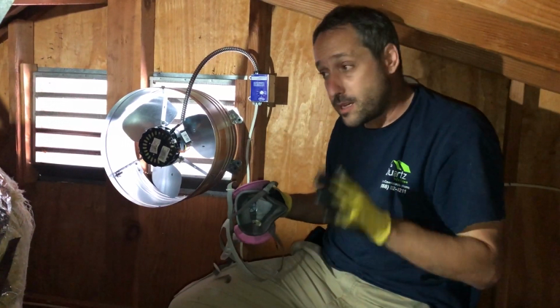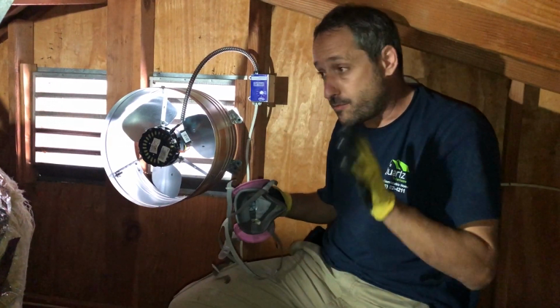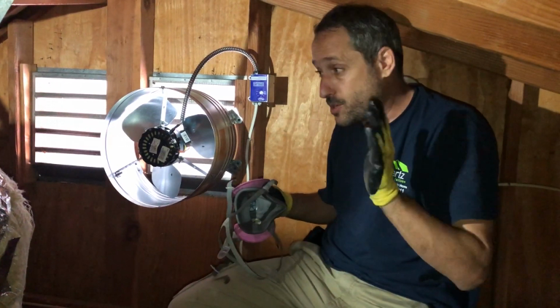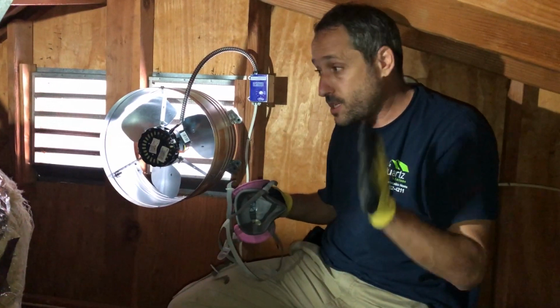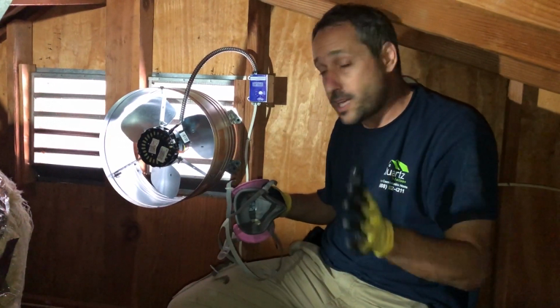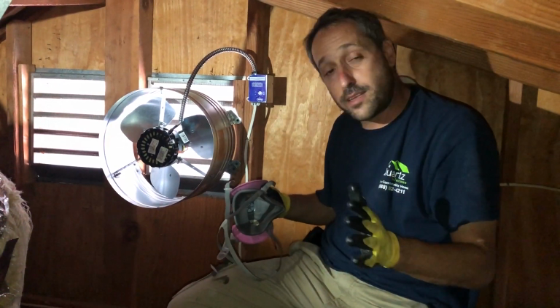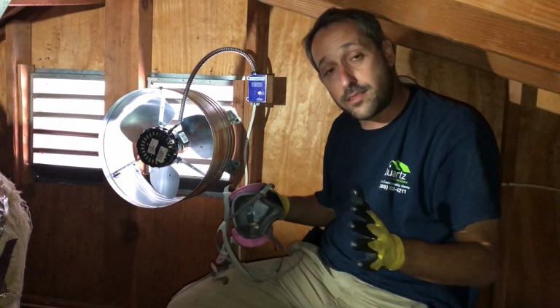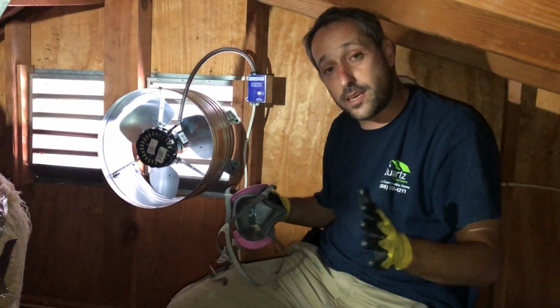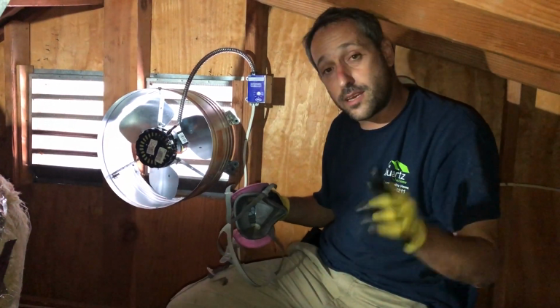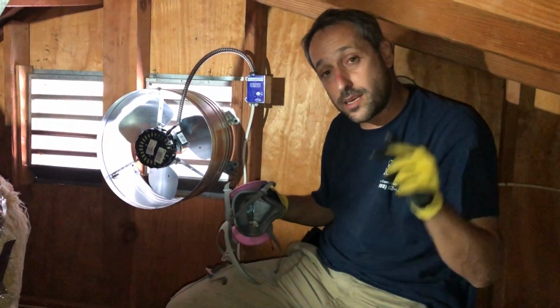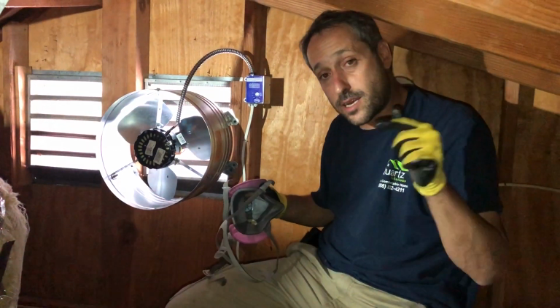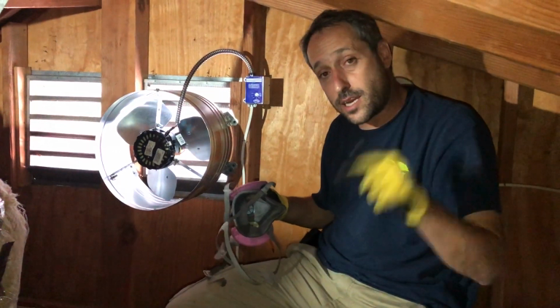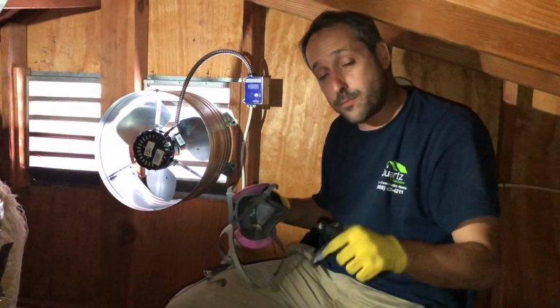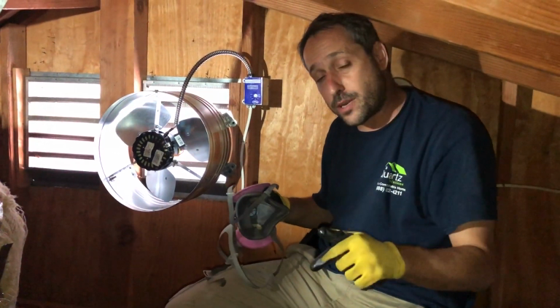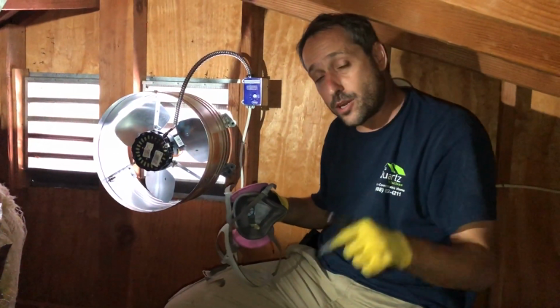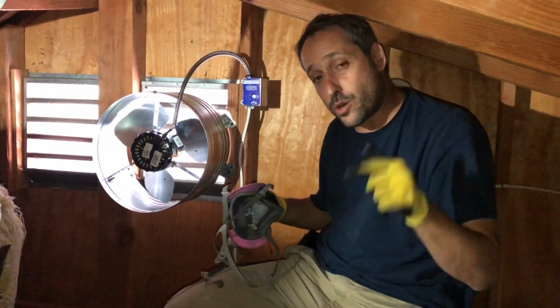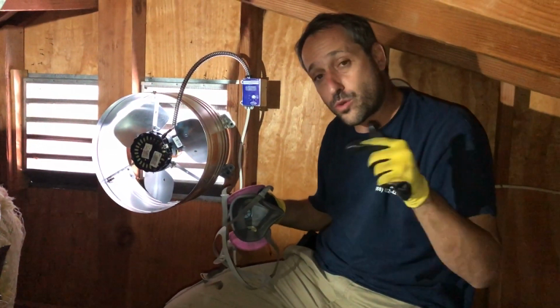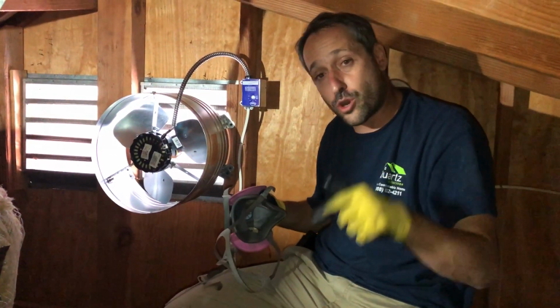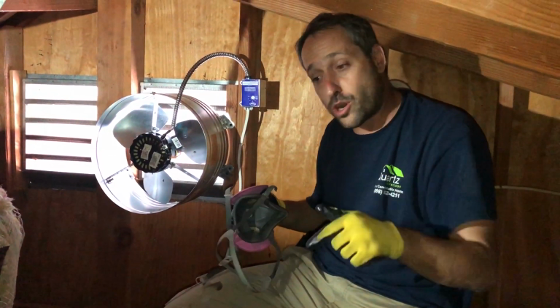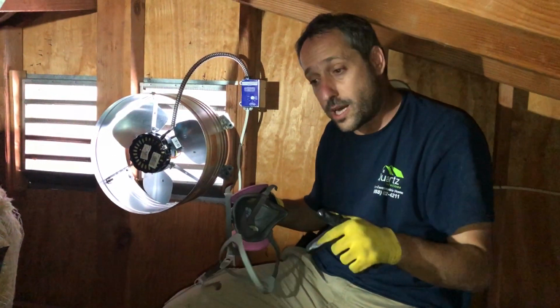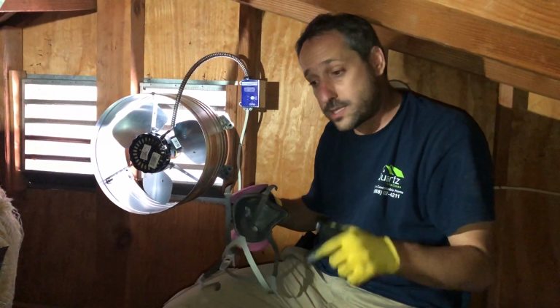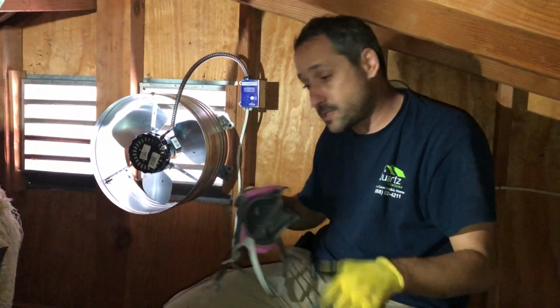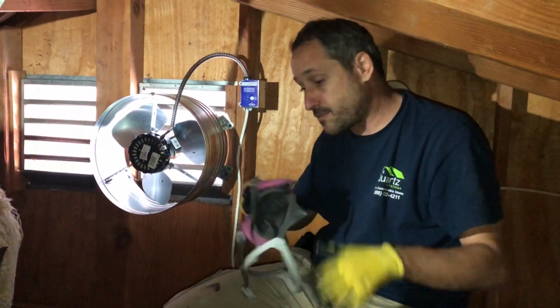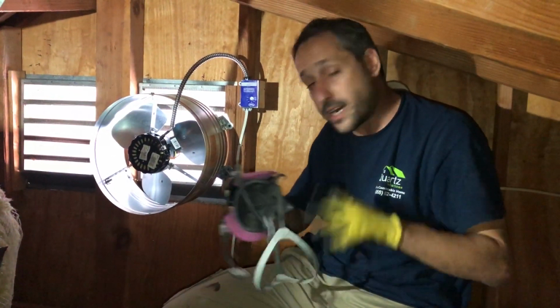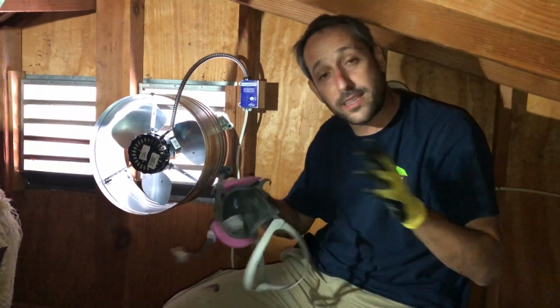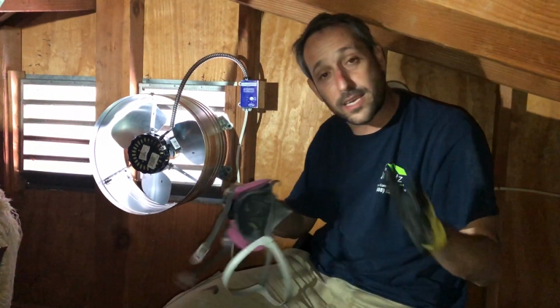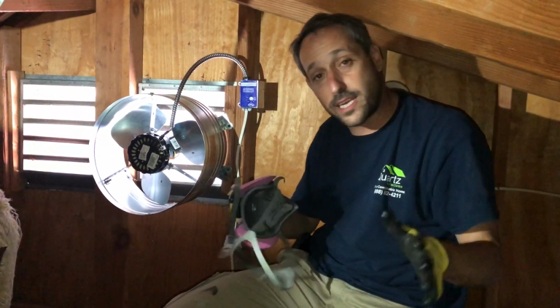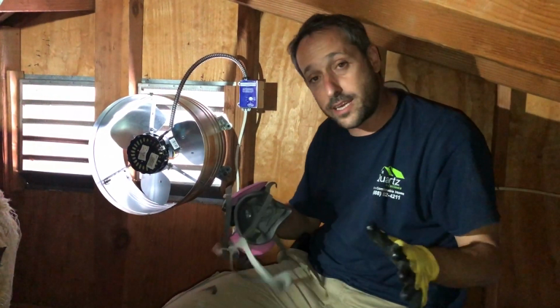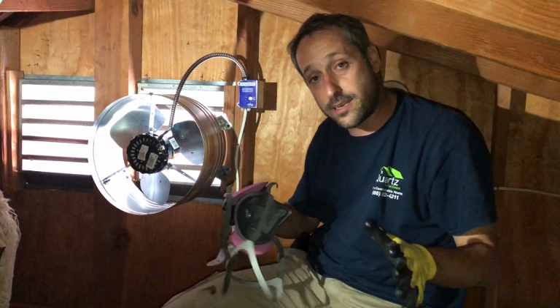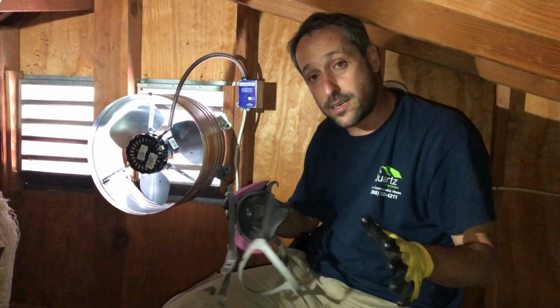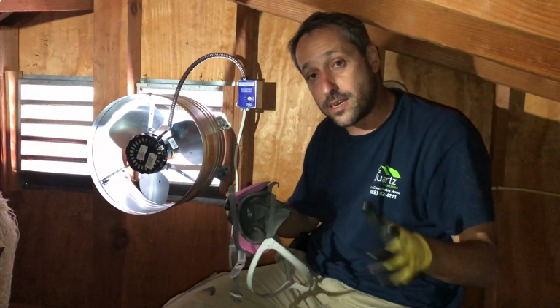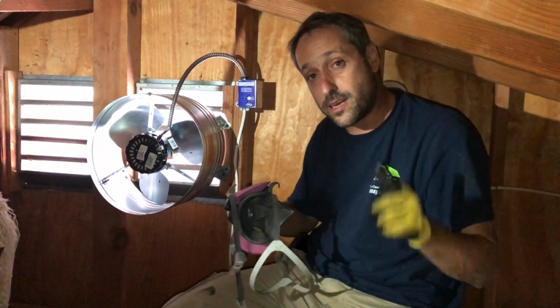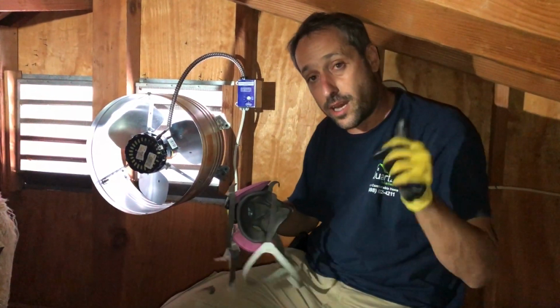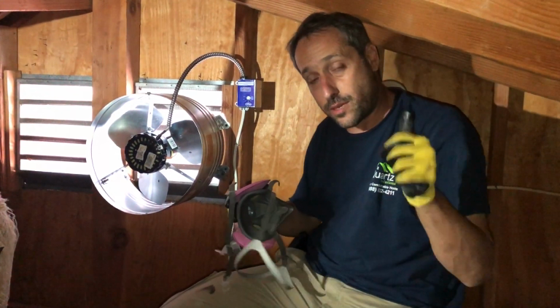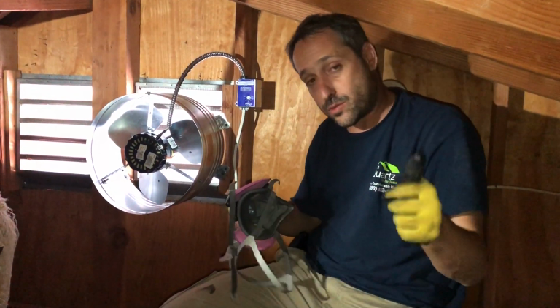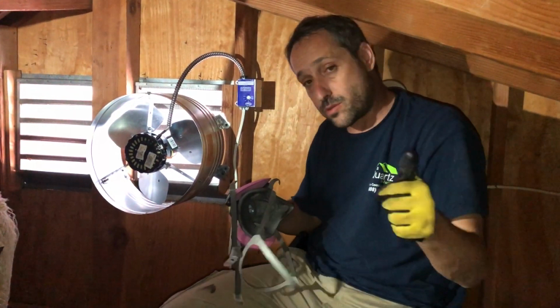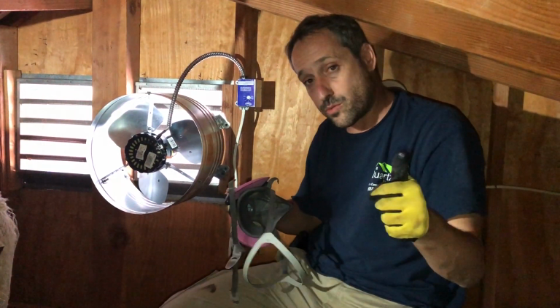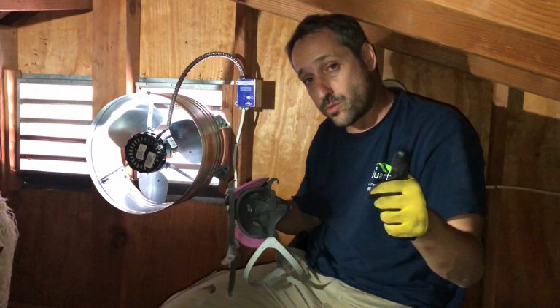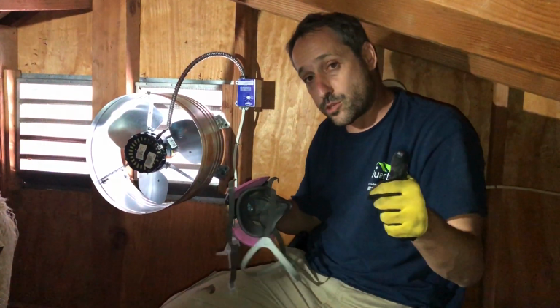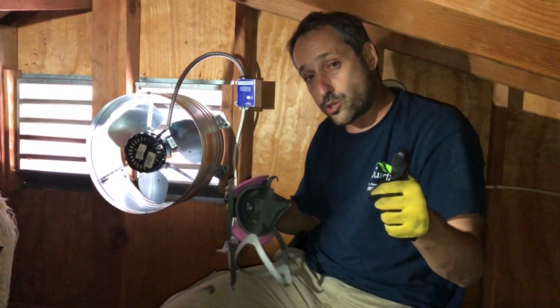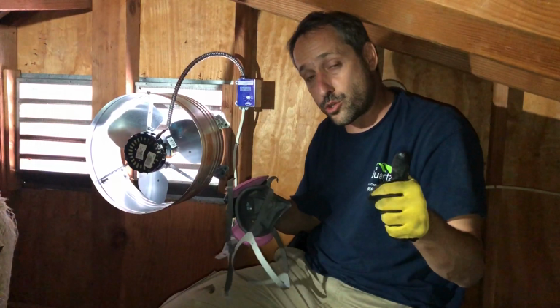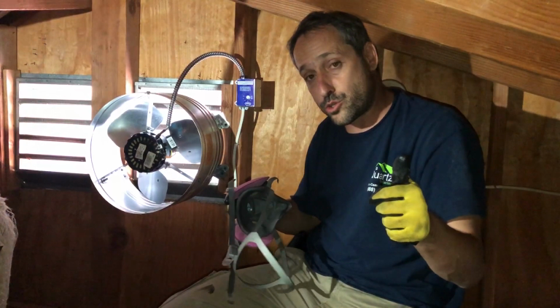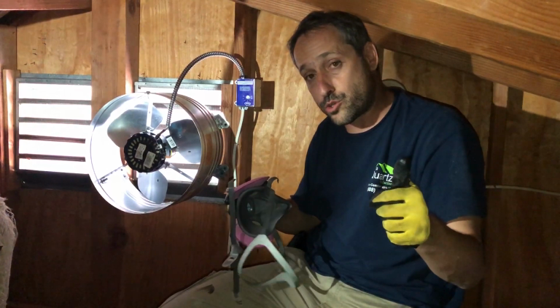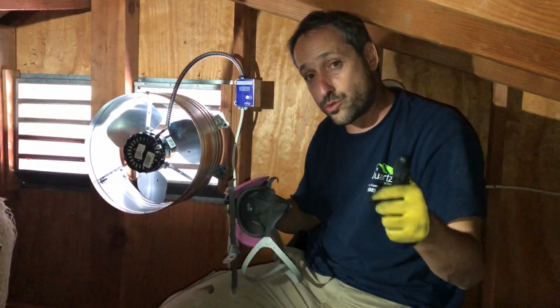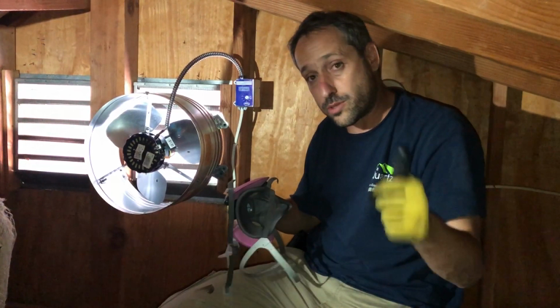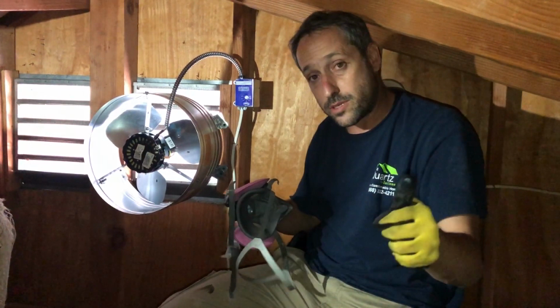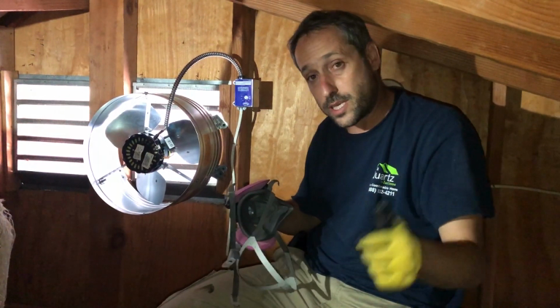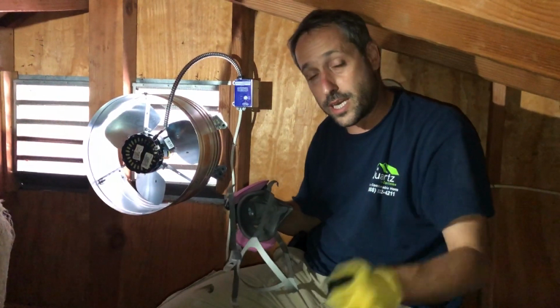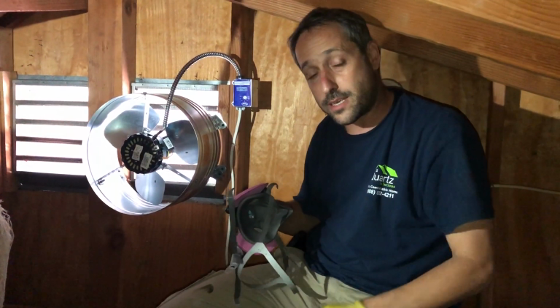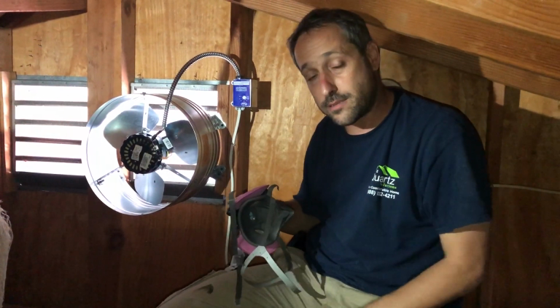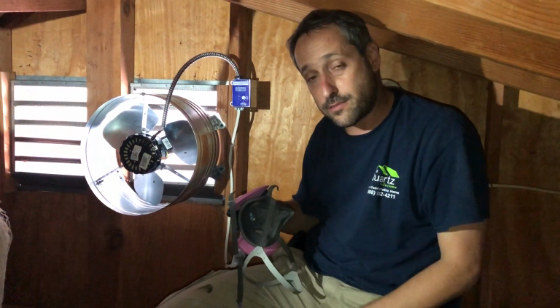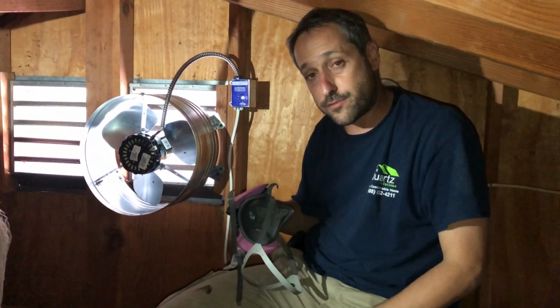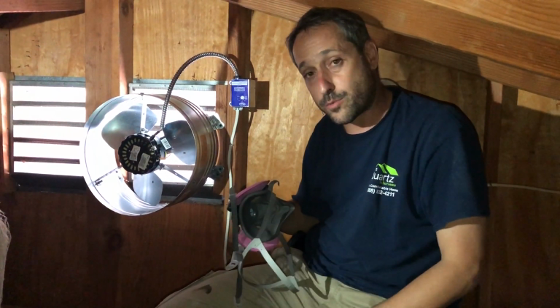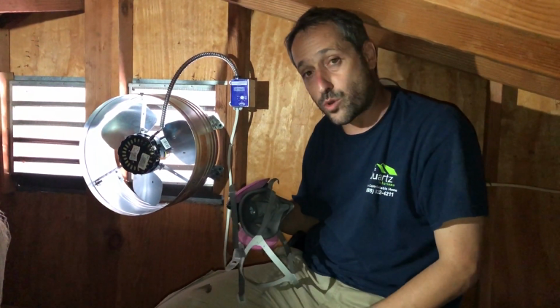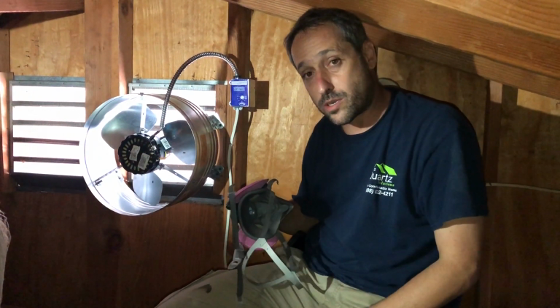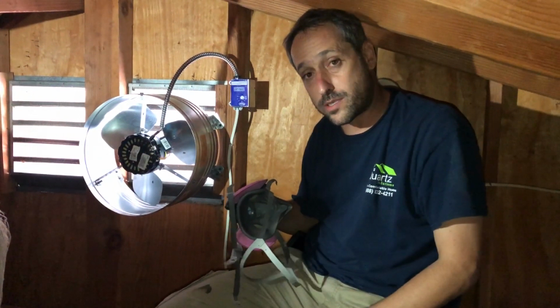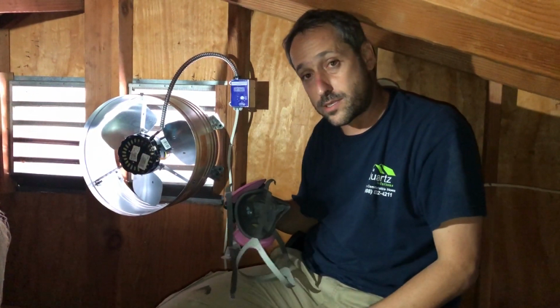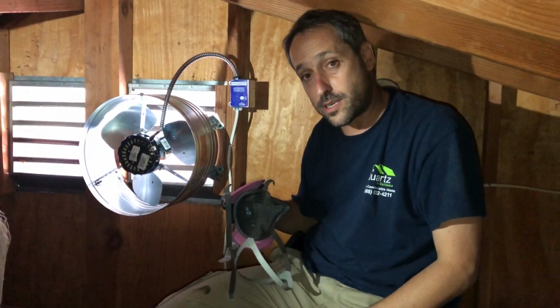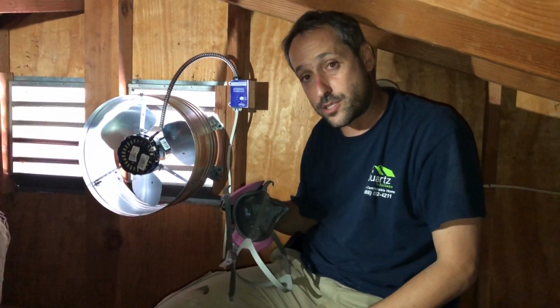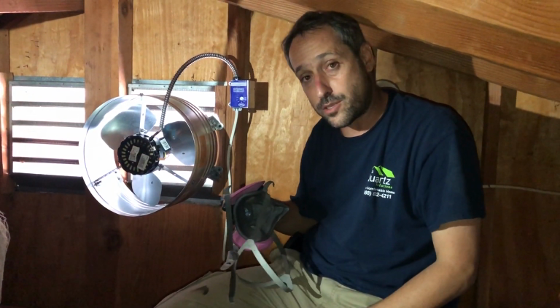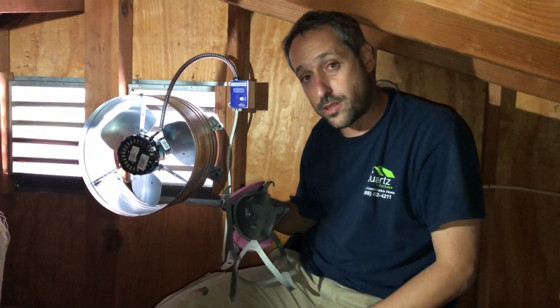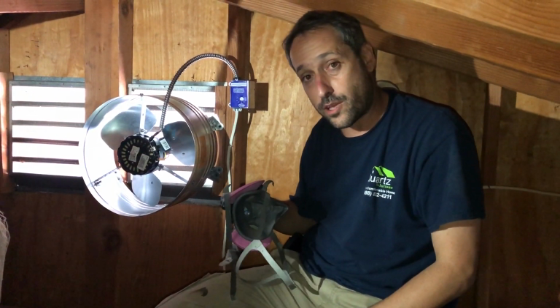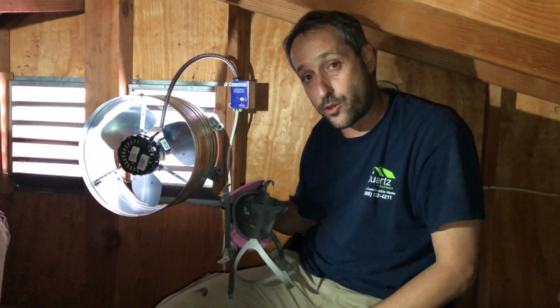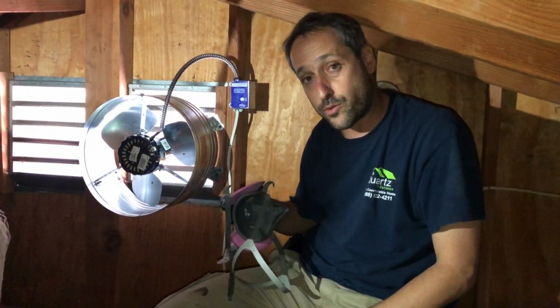If you need anything, click below, call us, find the link, and we'll talk to you soon. Liad from Quartz Installation — thank you.